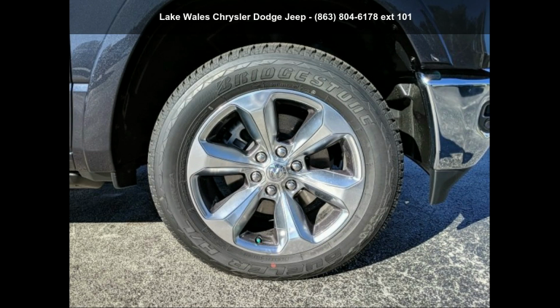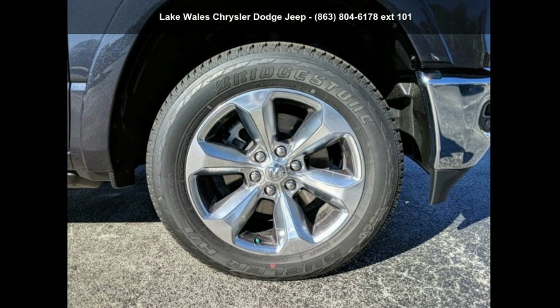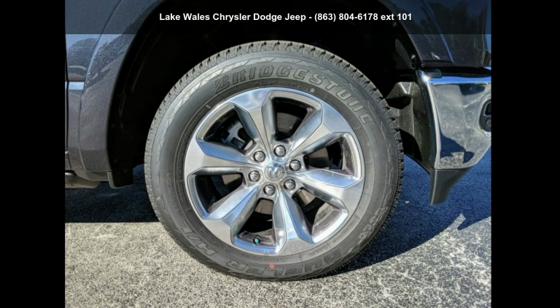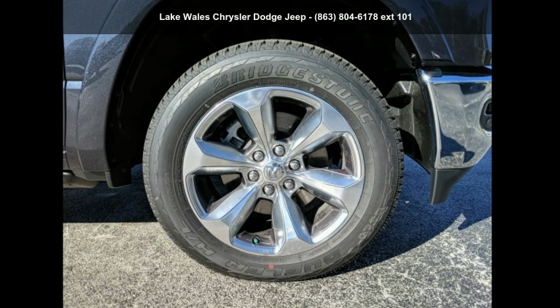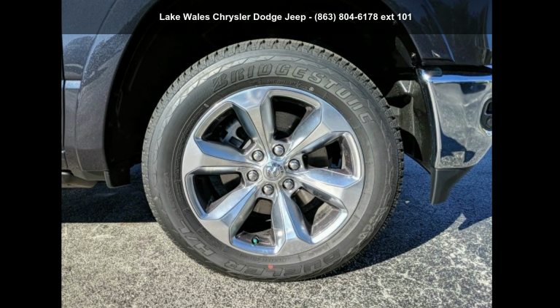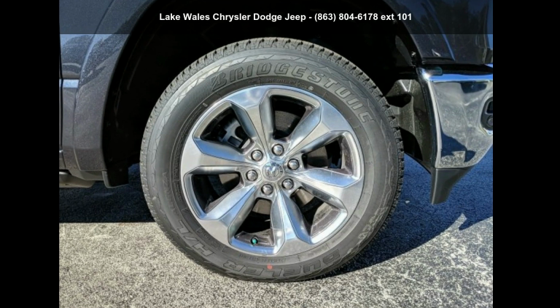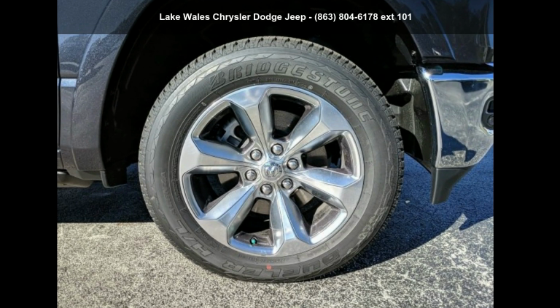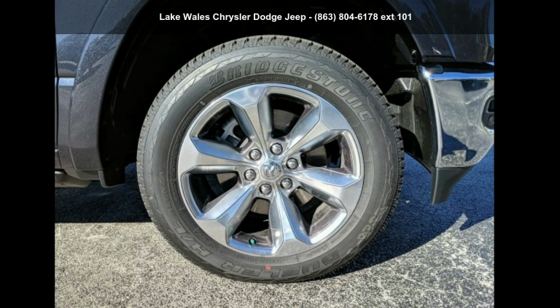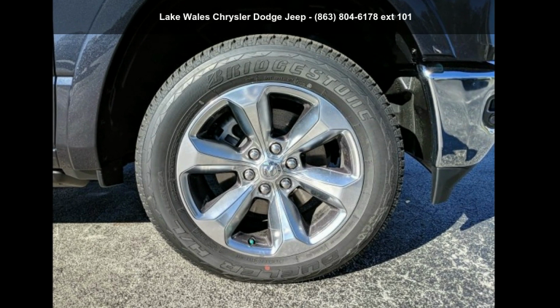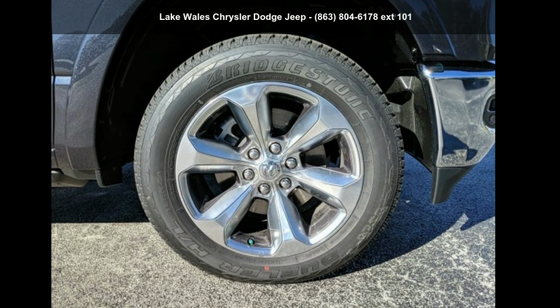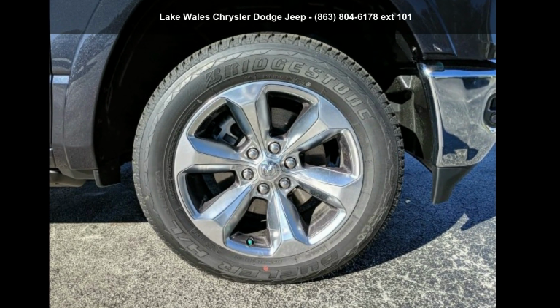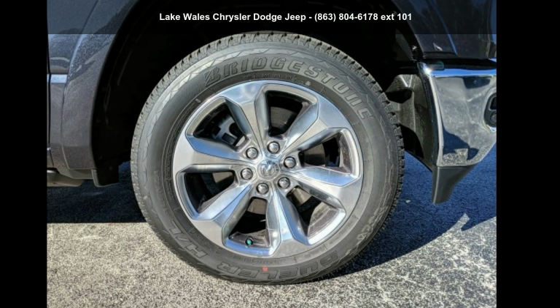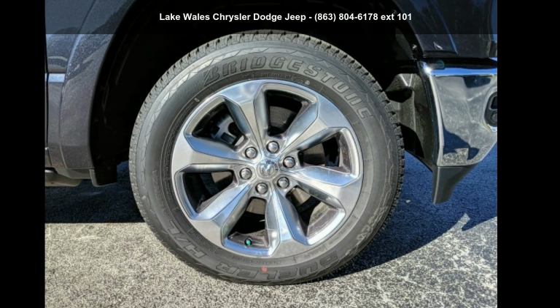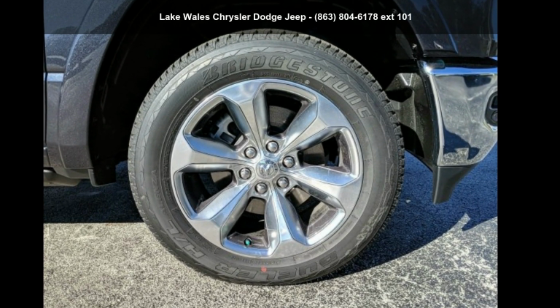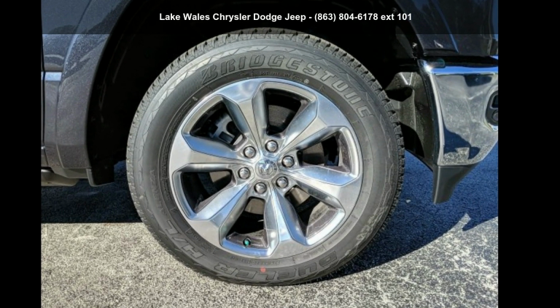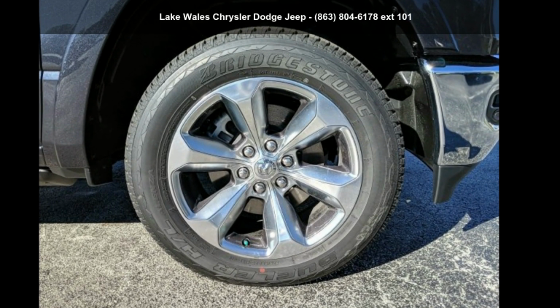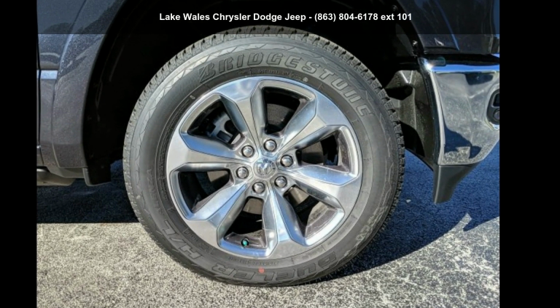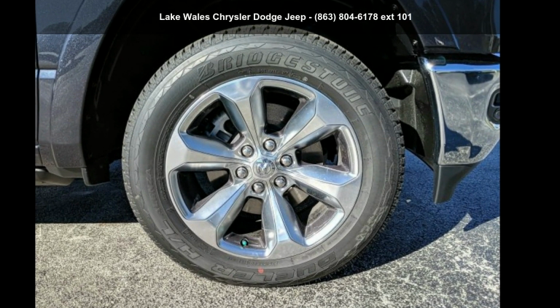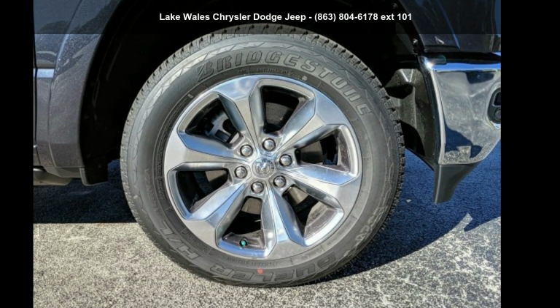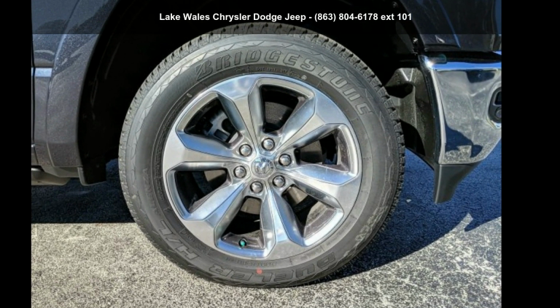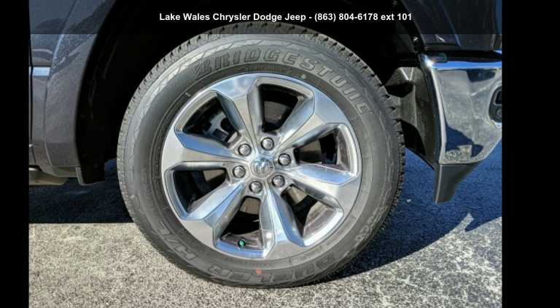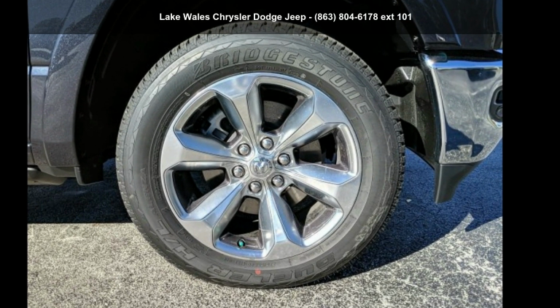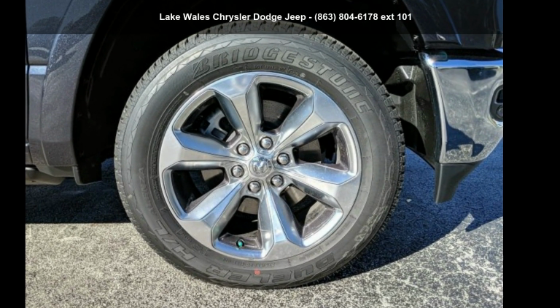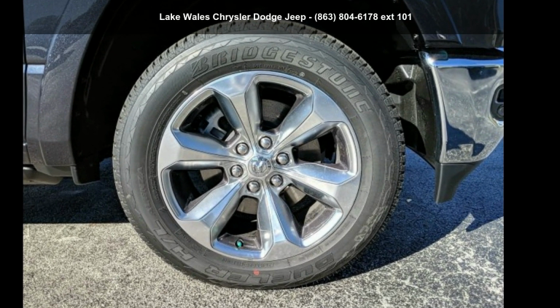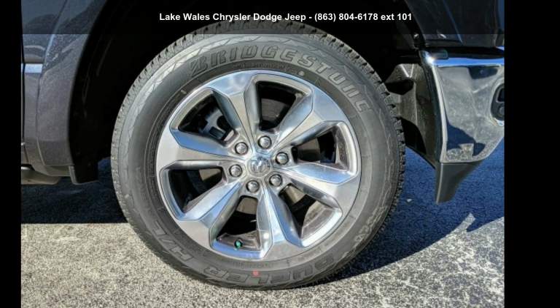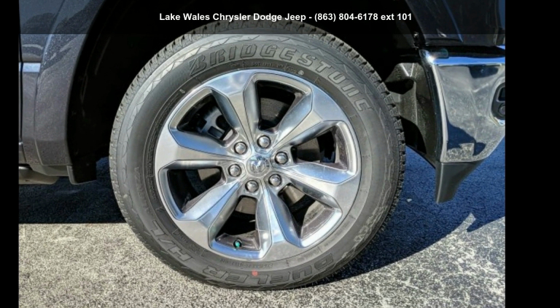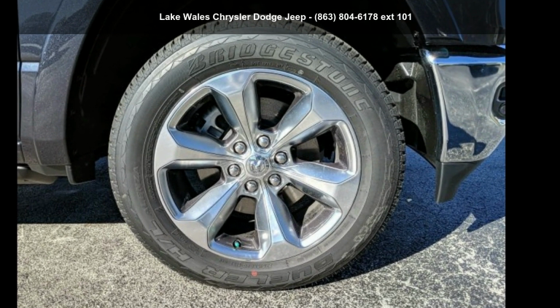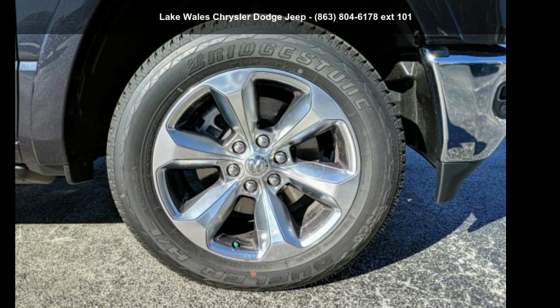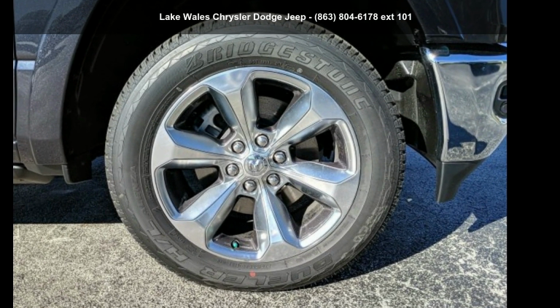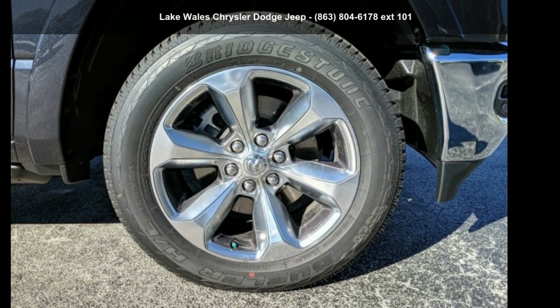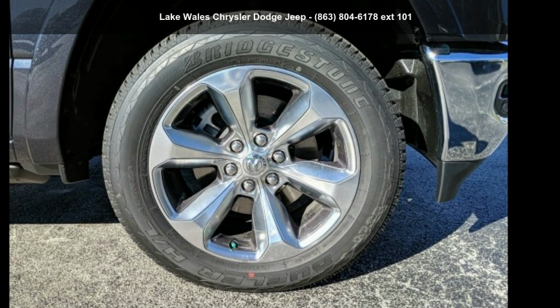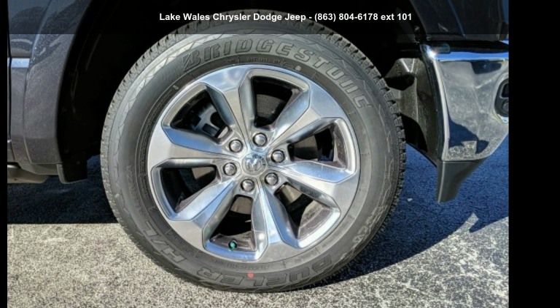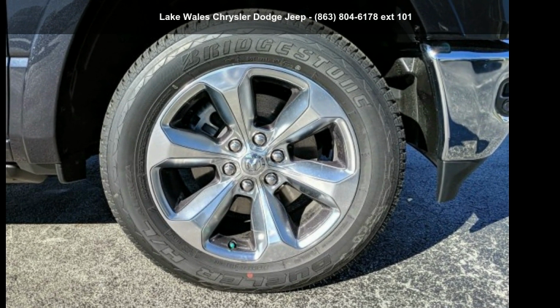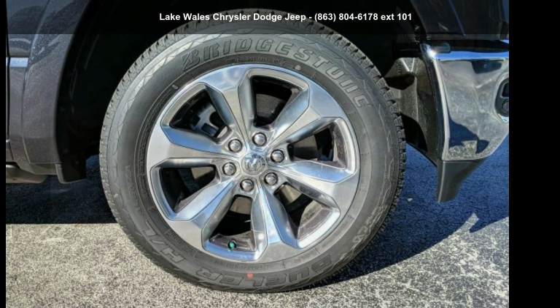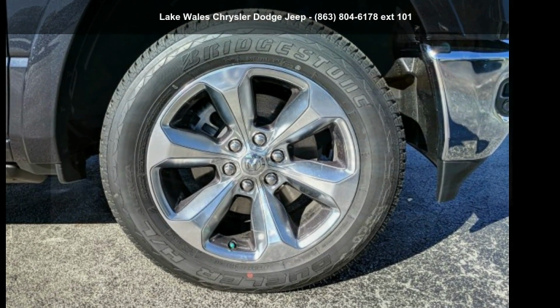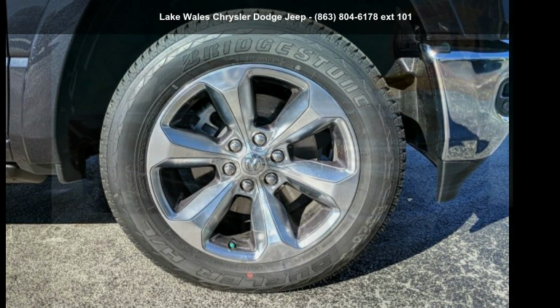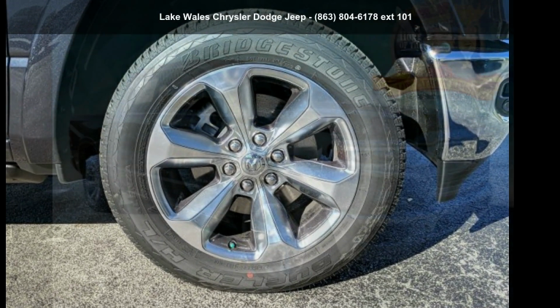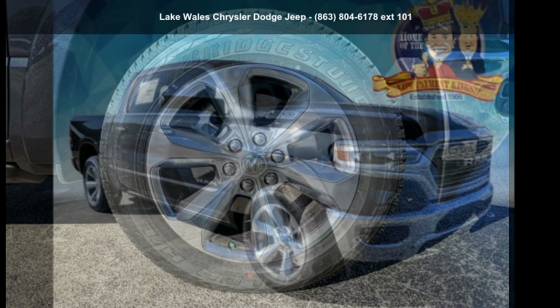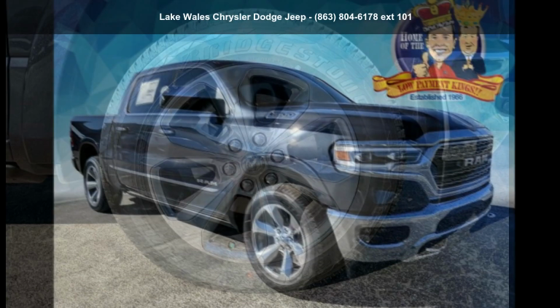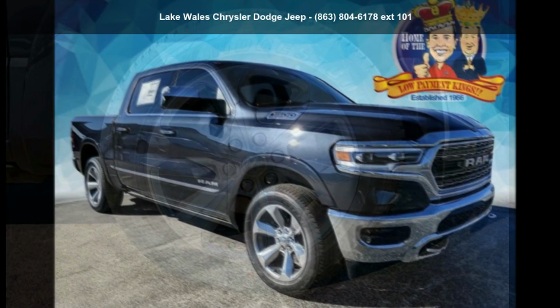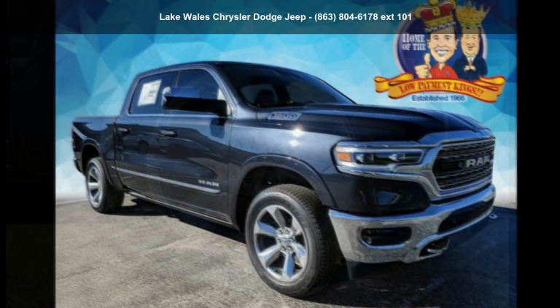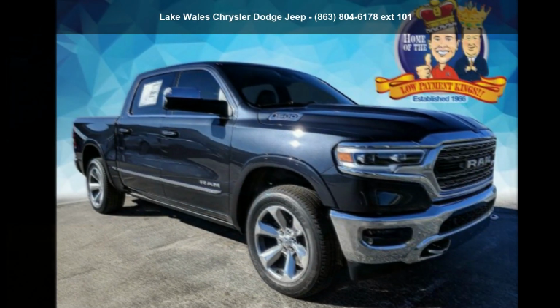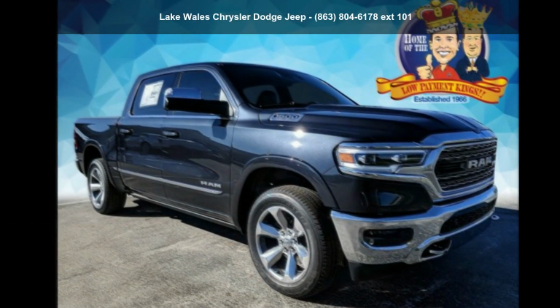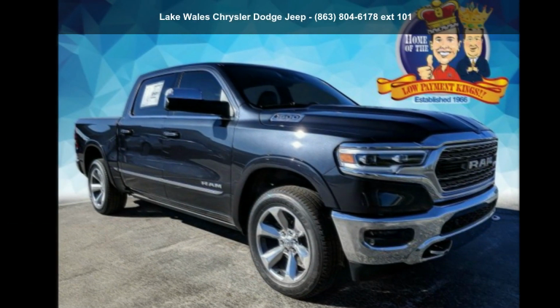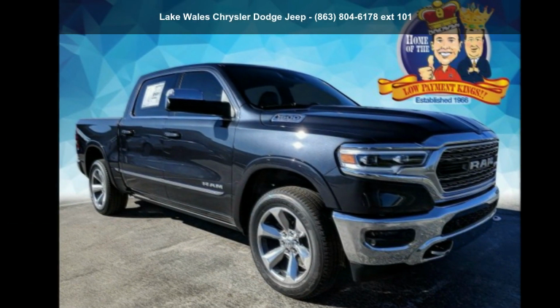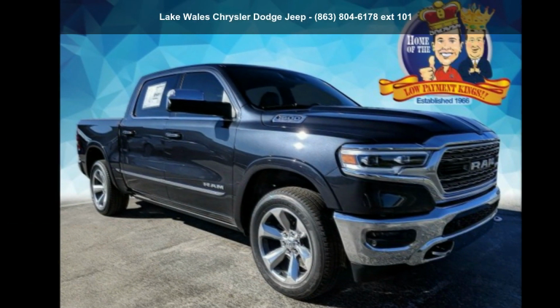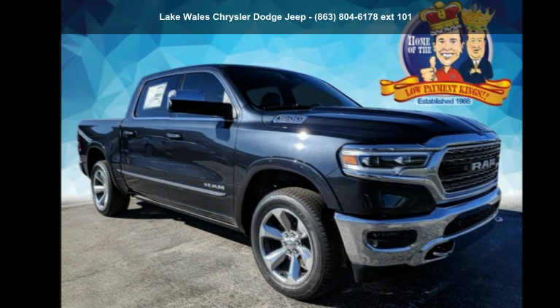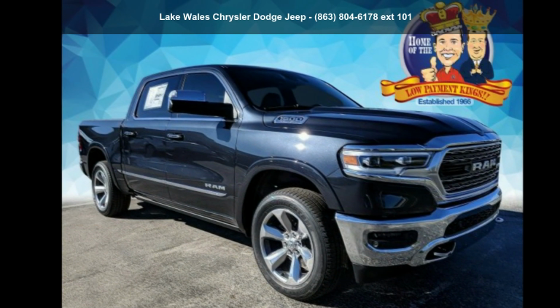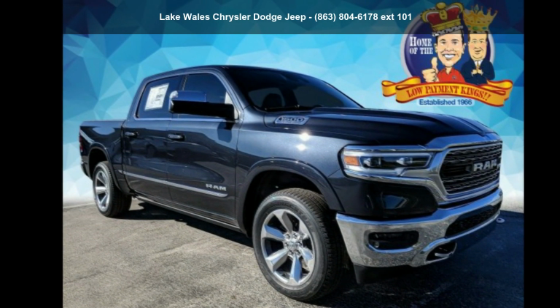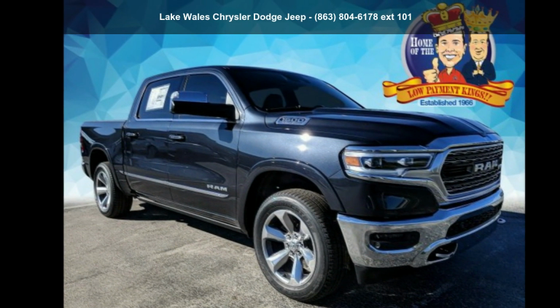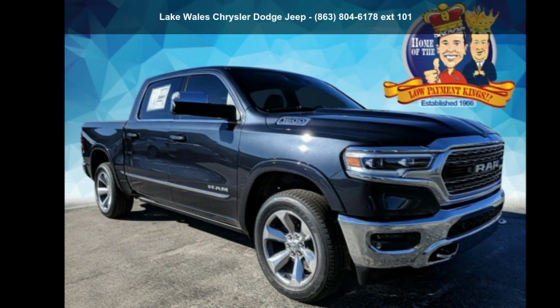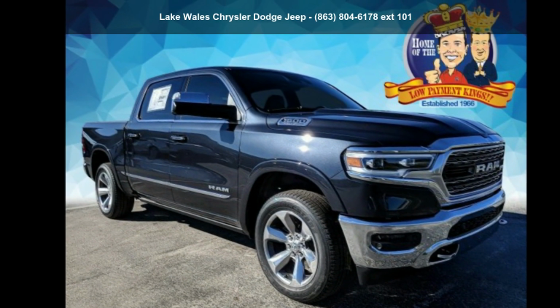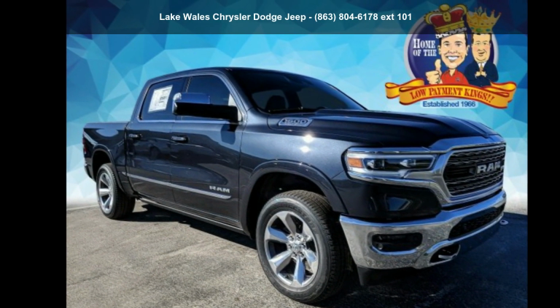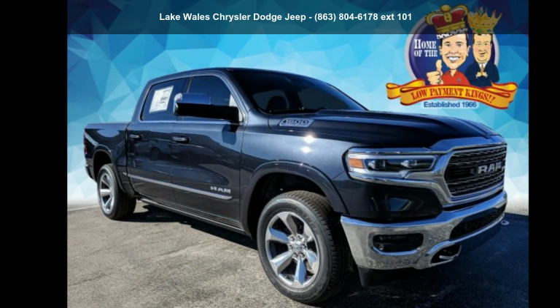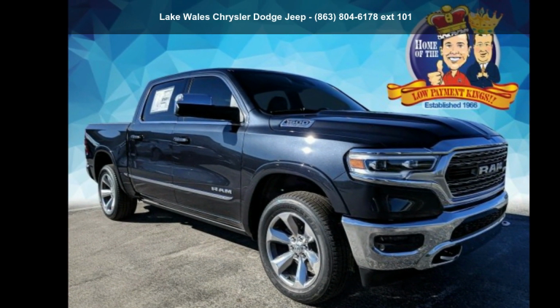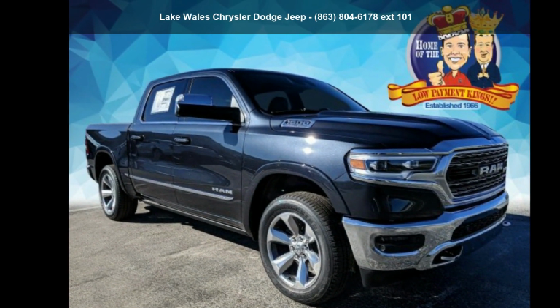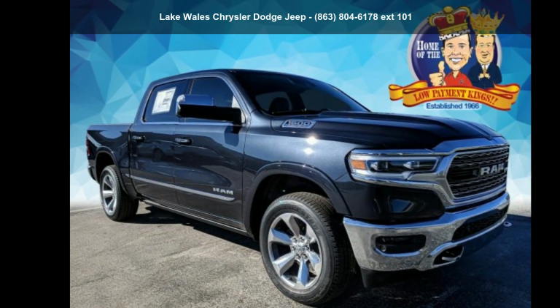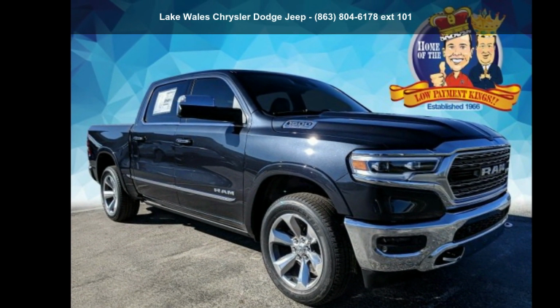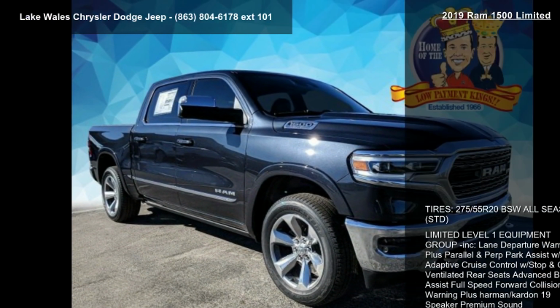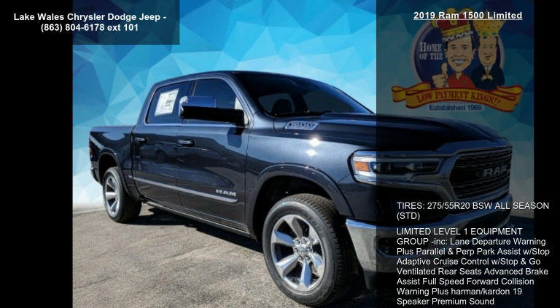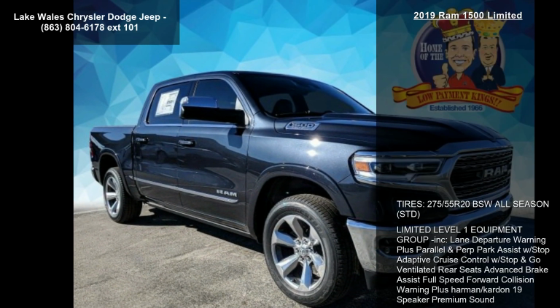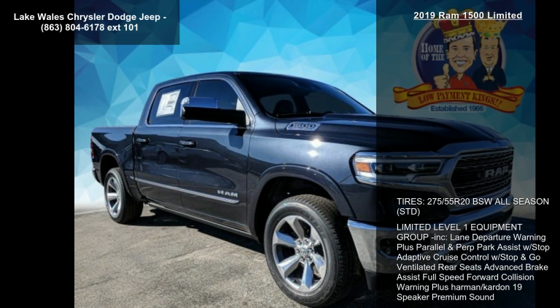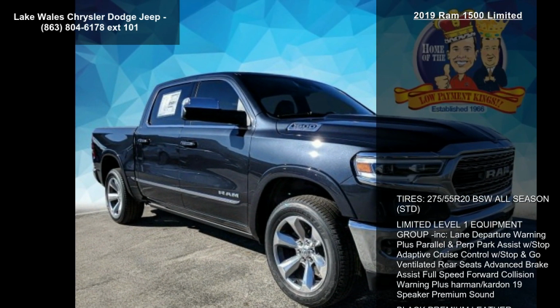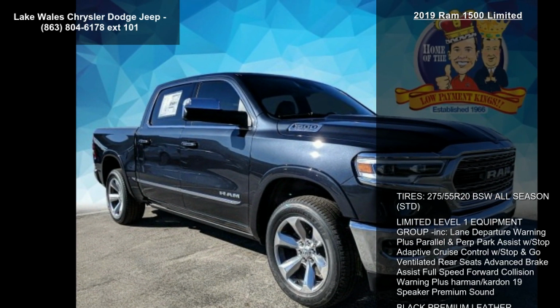Arrive in style with this Ram 2019 1500 Limited. This may be the set of wheels you've been looking for.